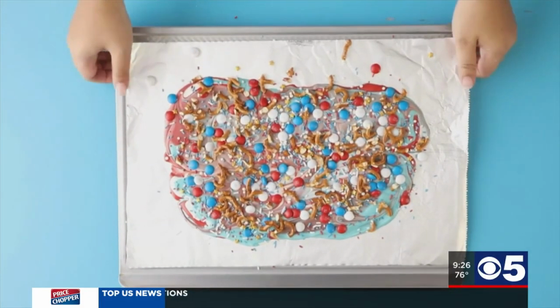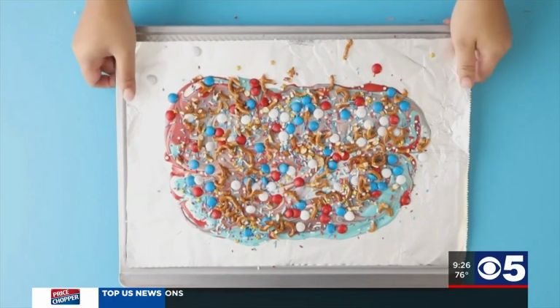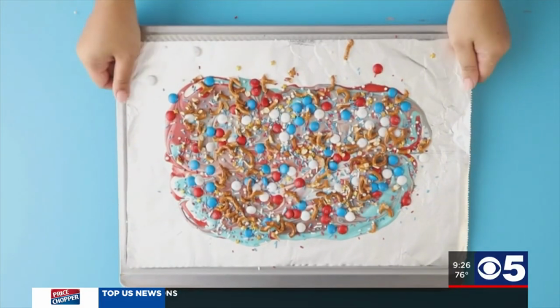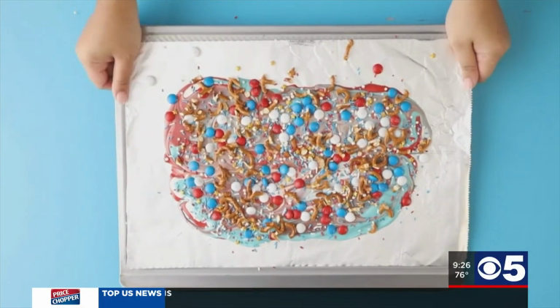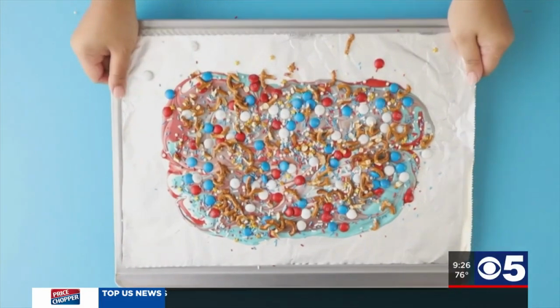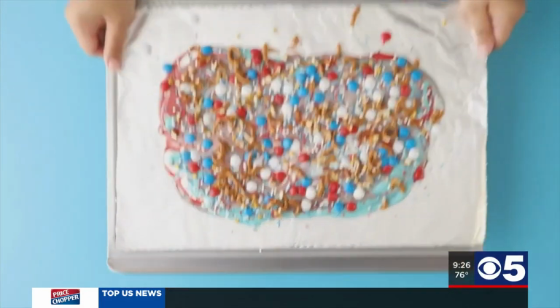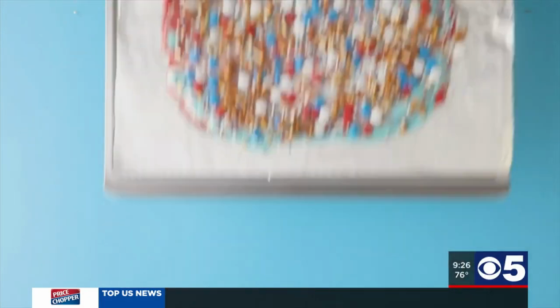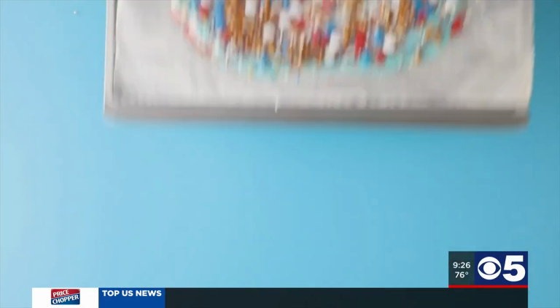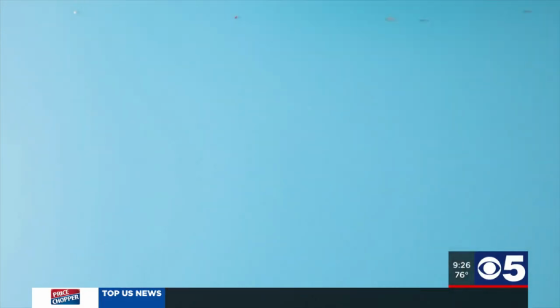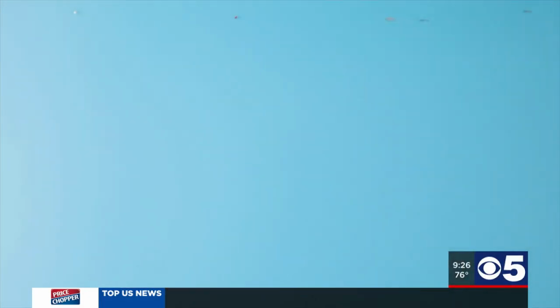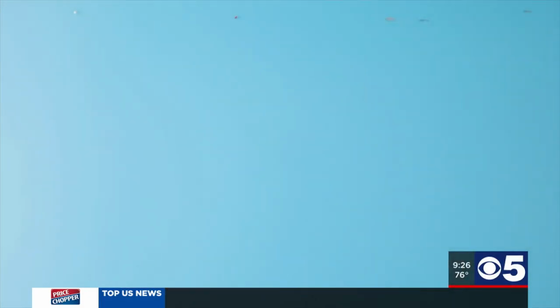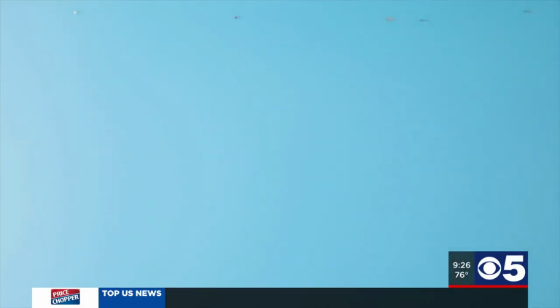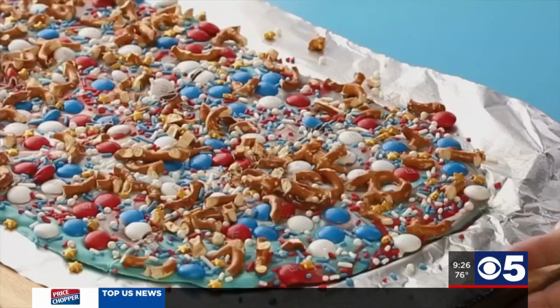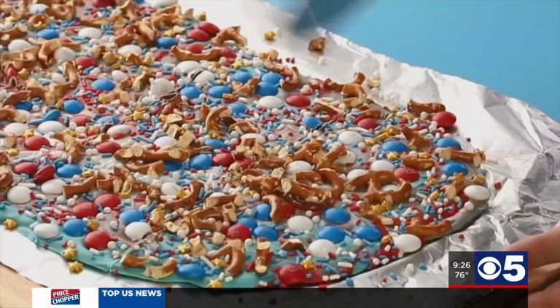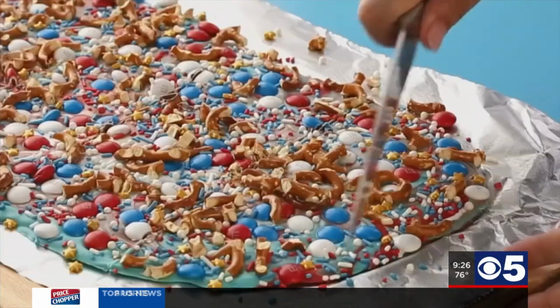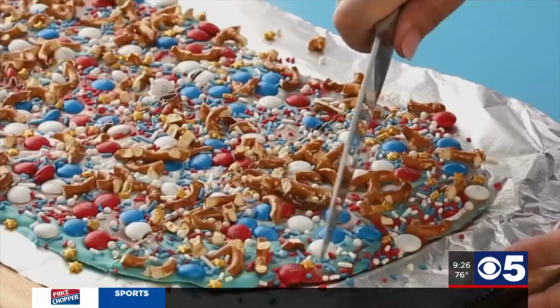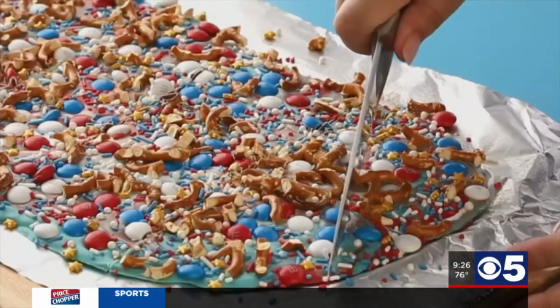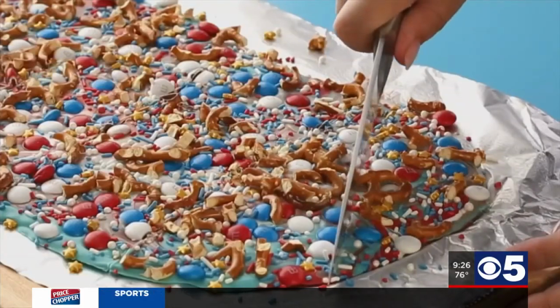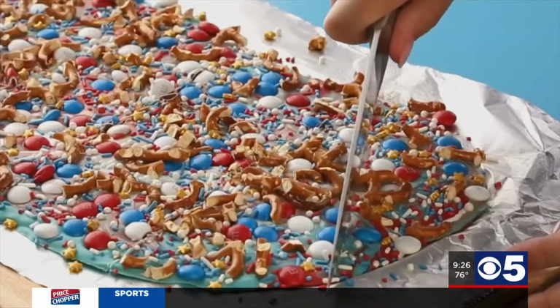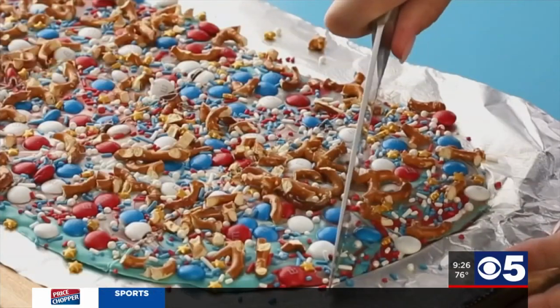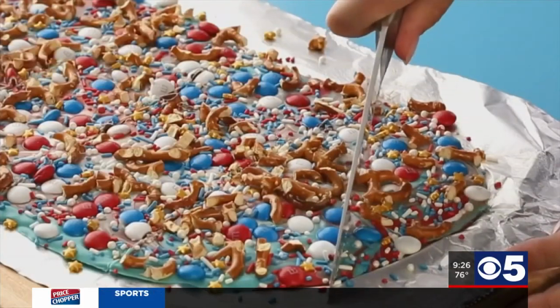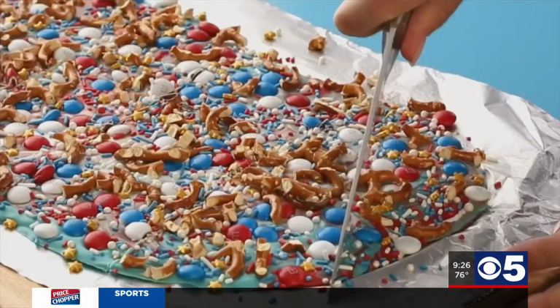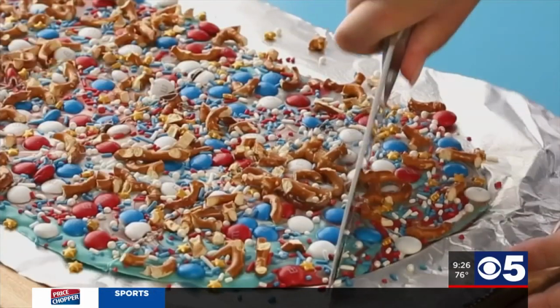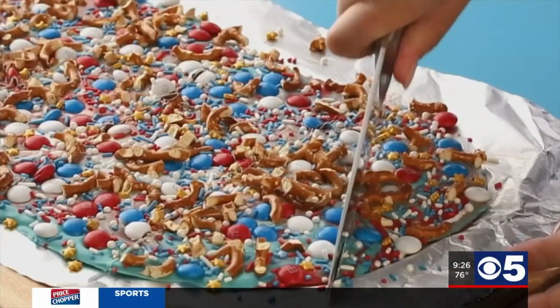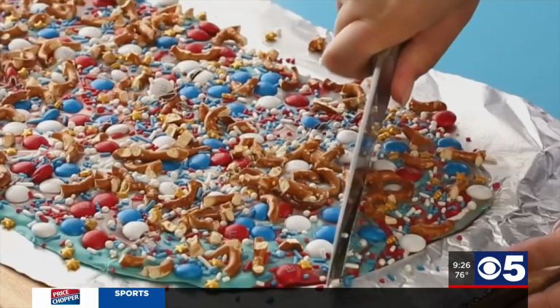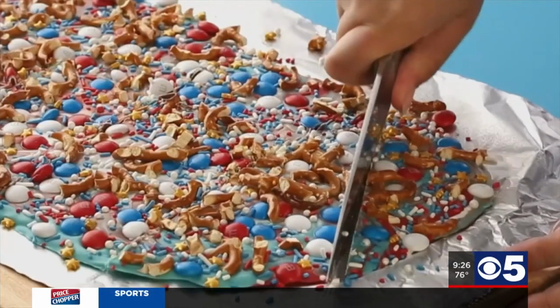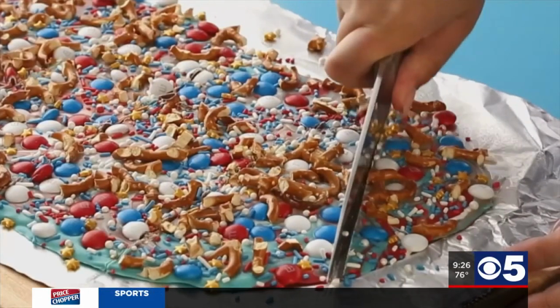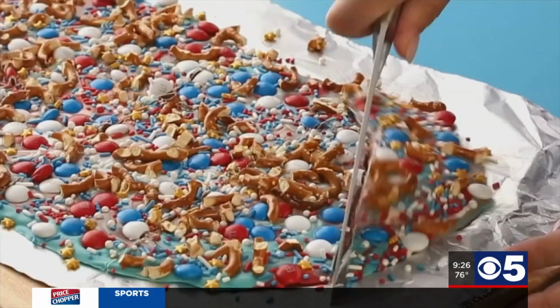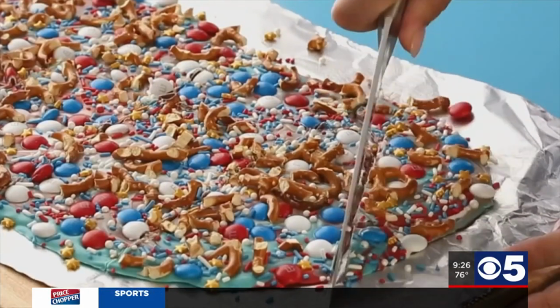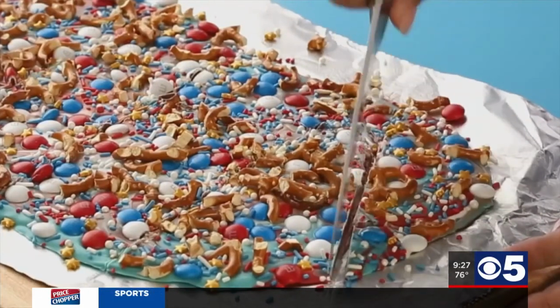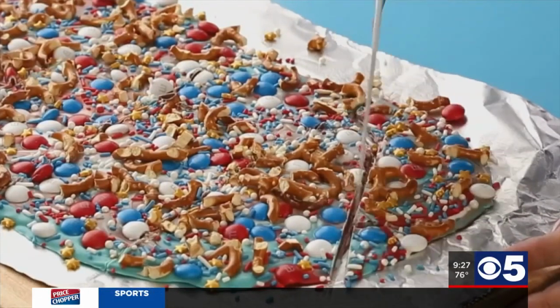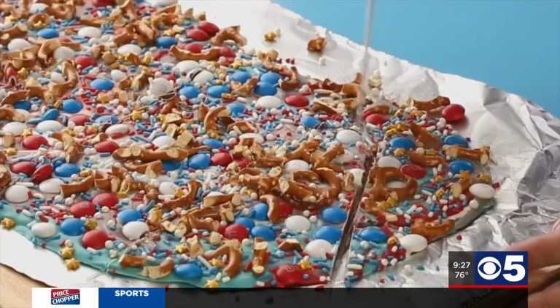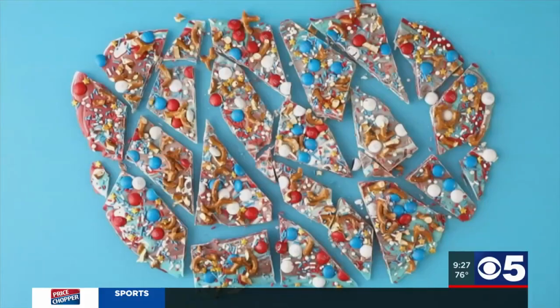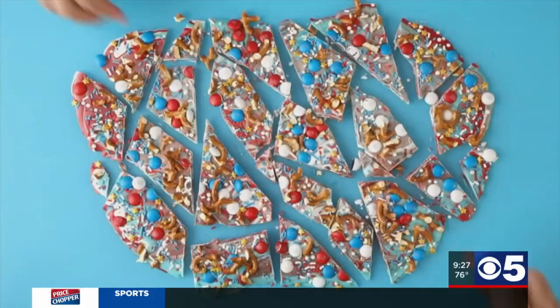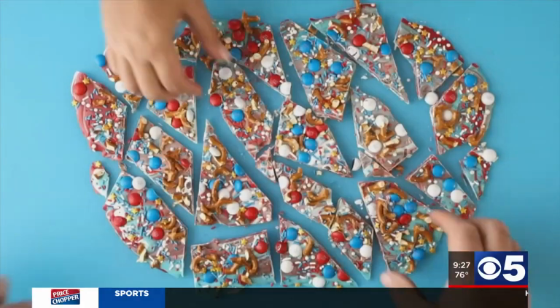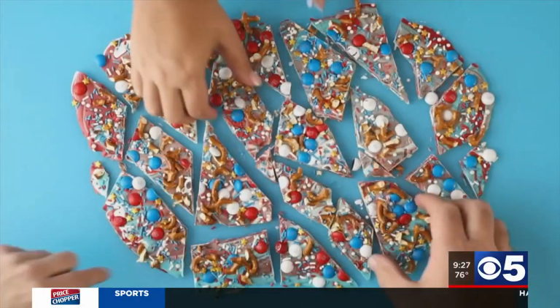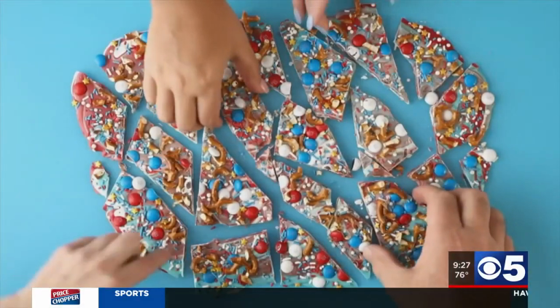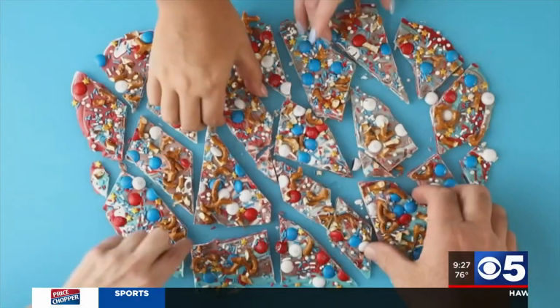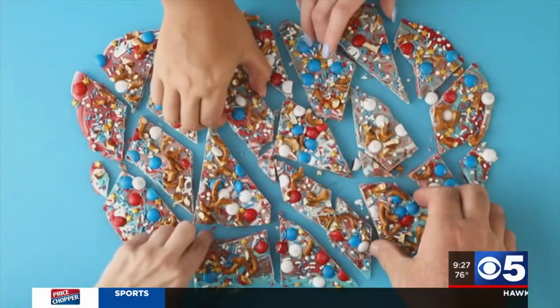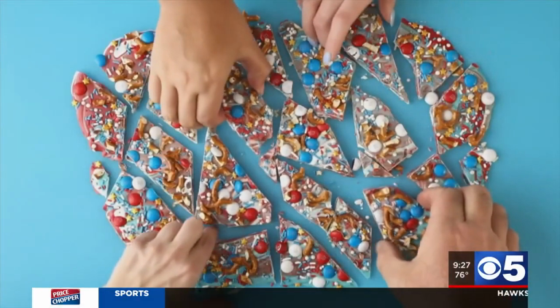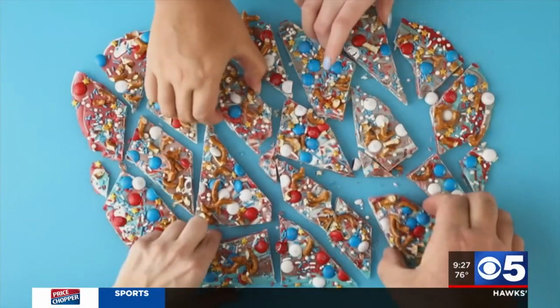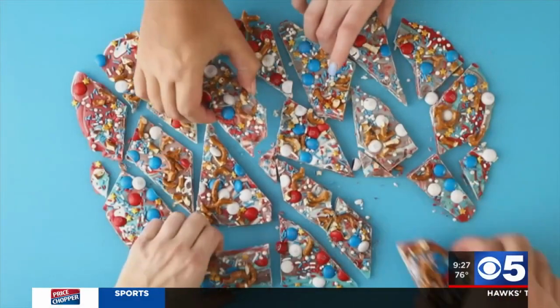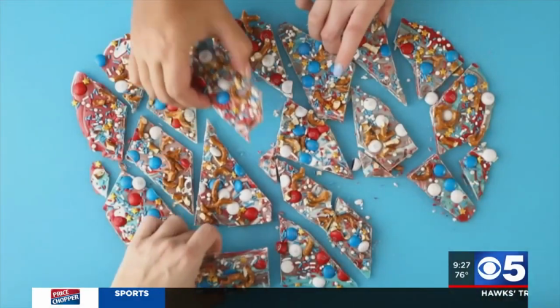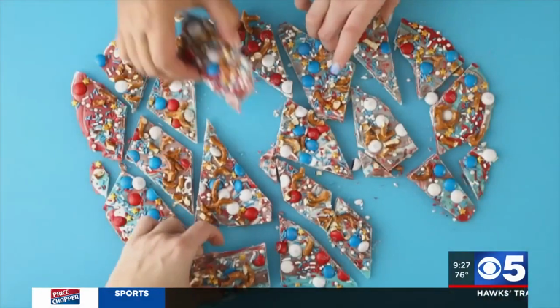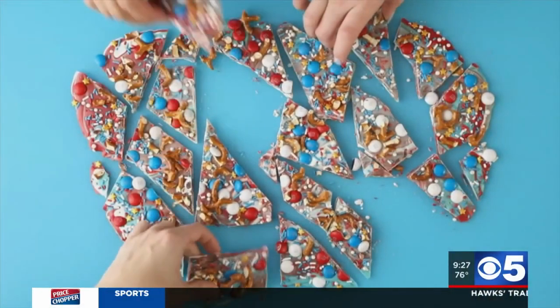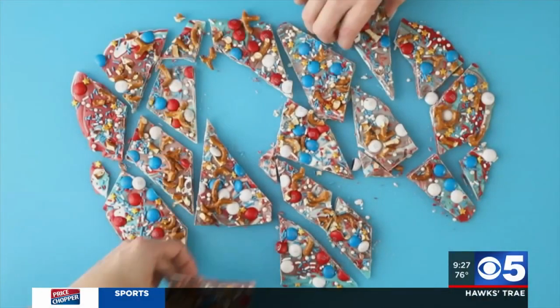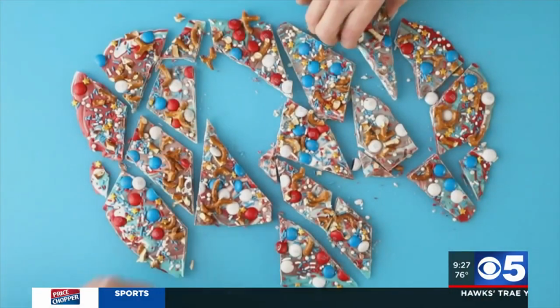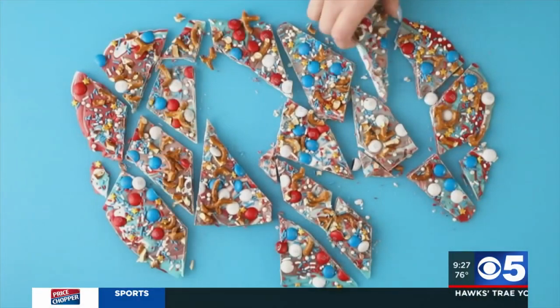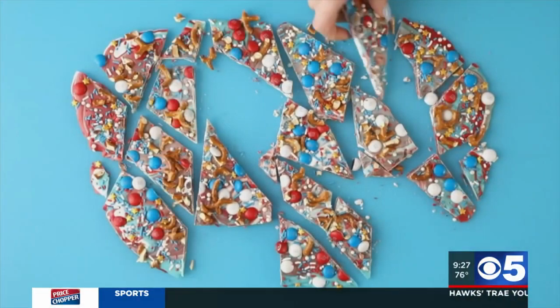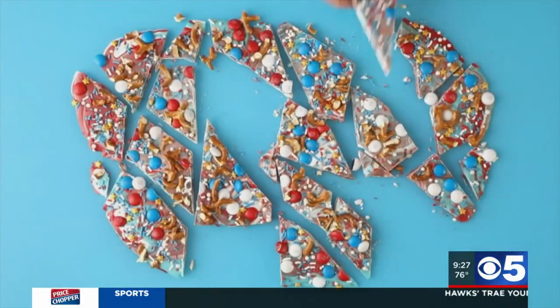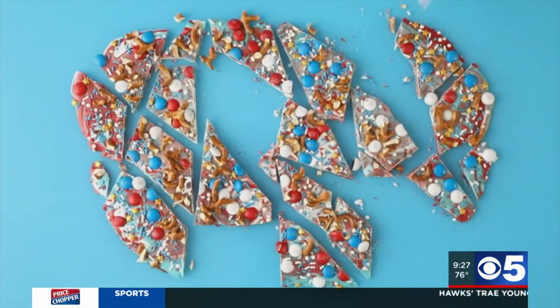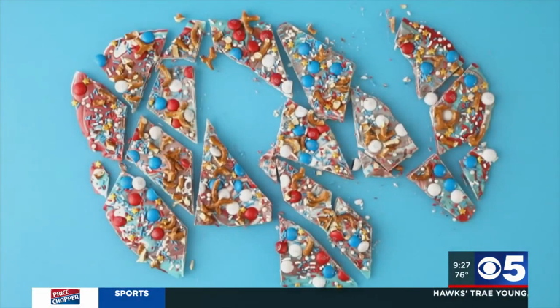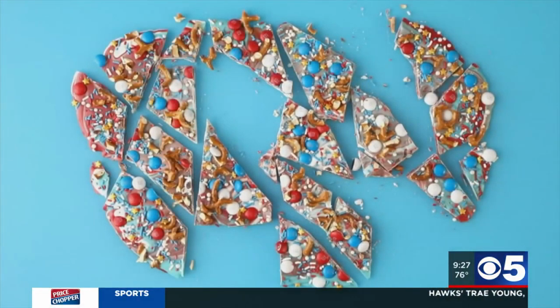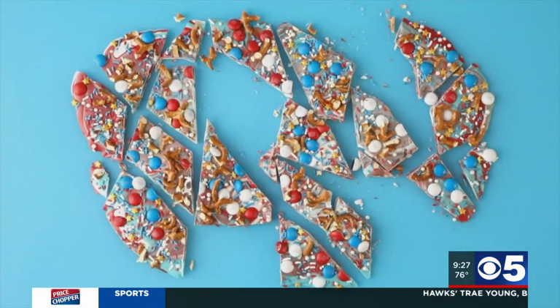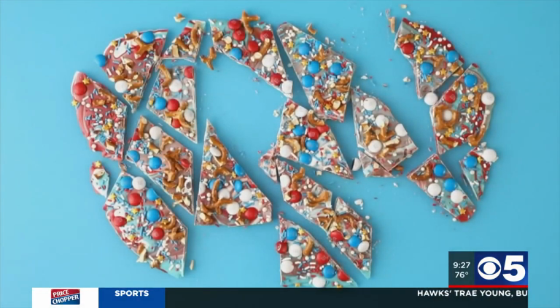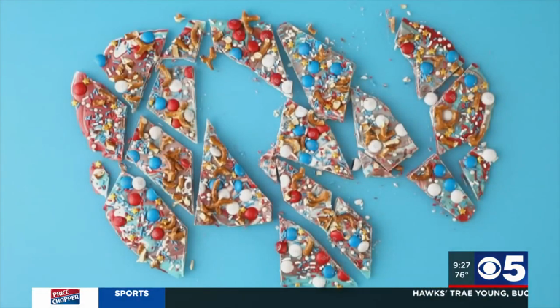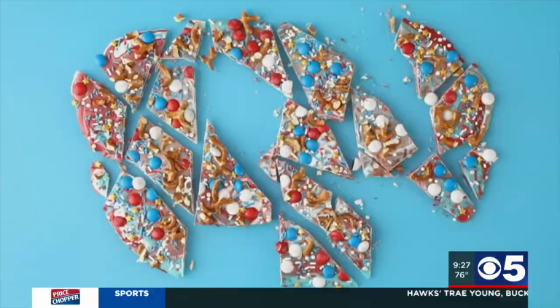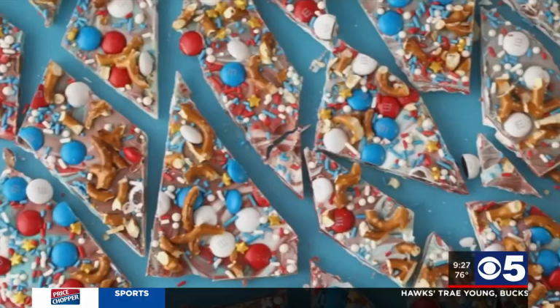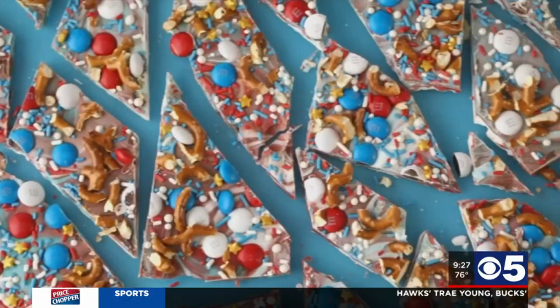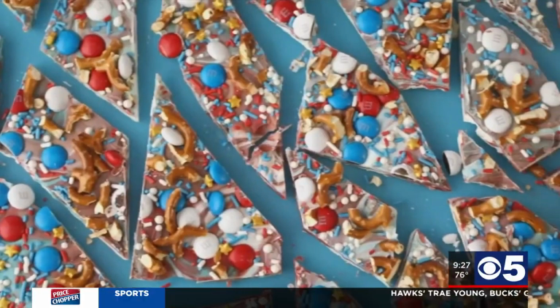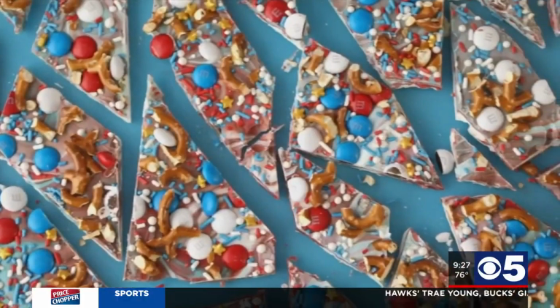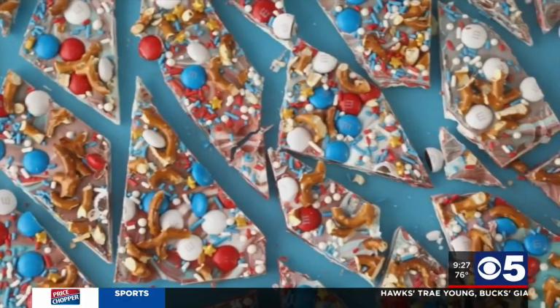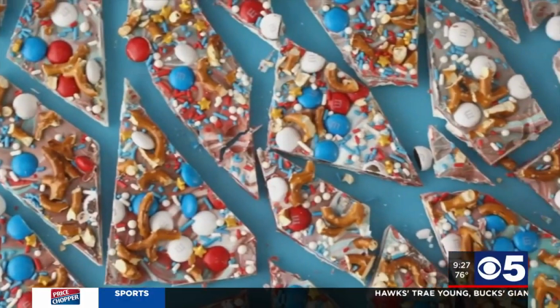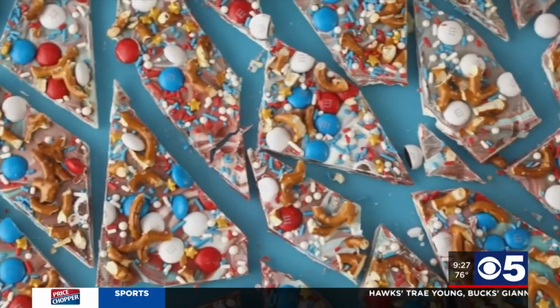Now it's time for sprinkles. Chill for 30 minutes and chop. It doesn't have to be perfect. Enjoy this red, white, and blue bark.